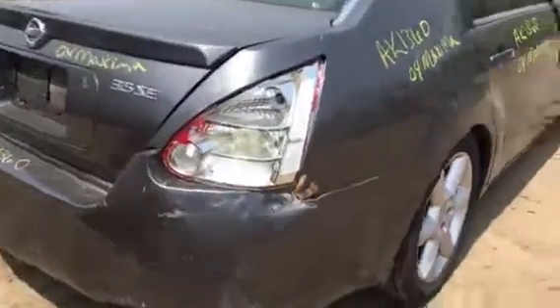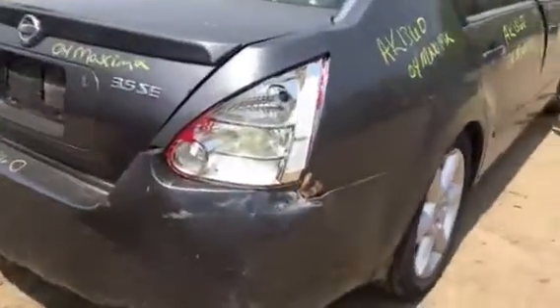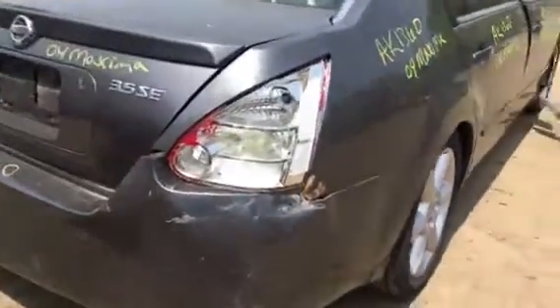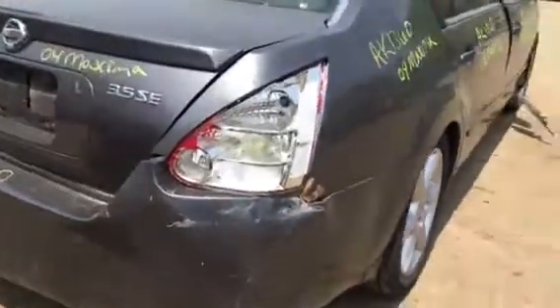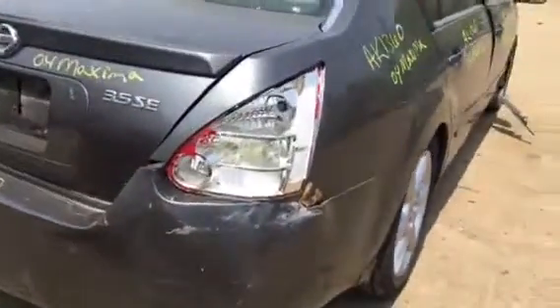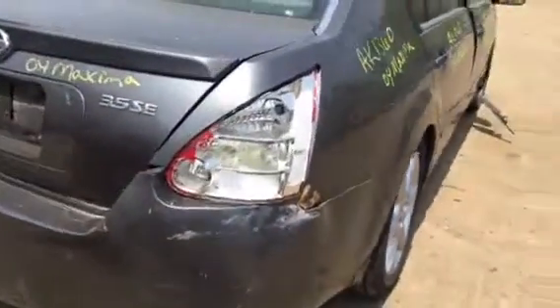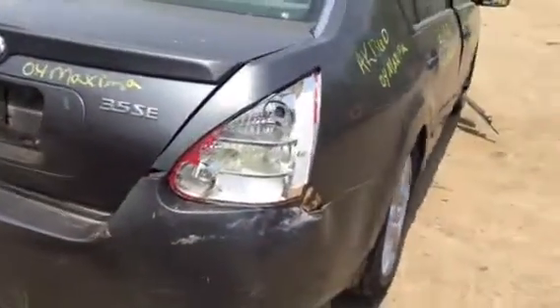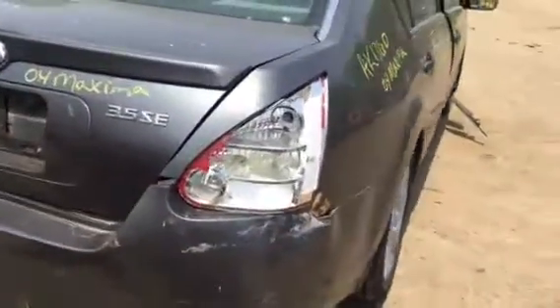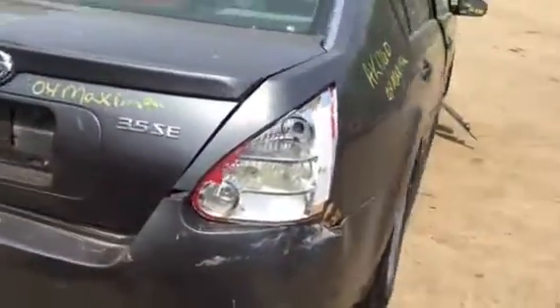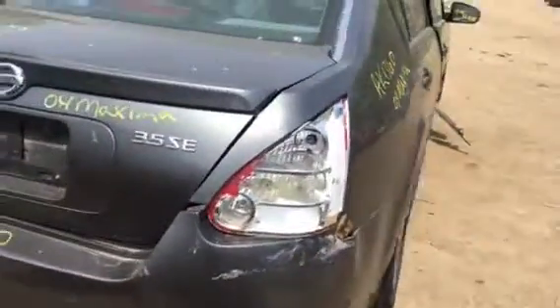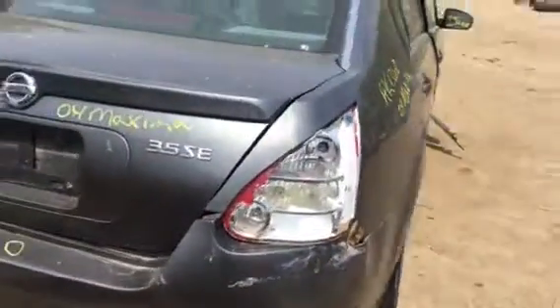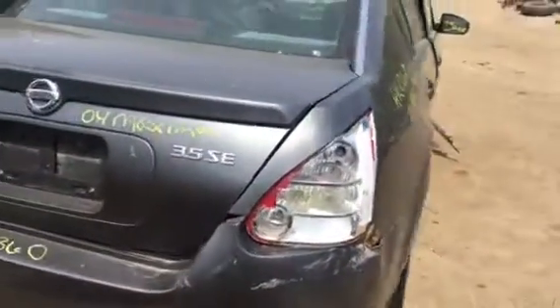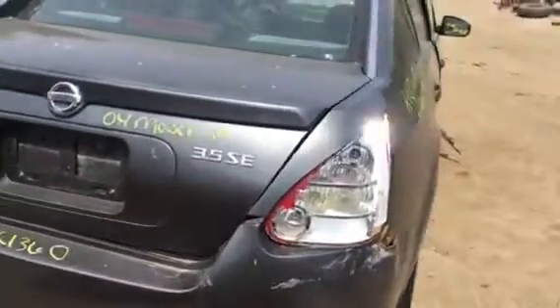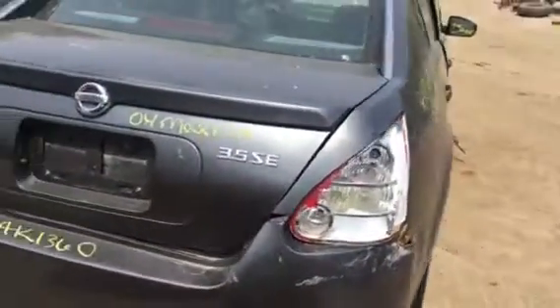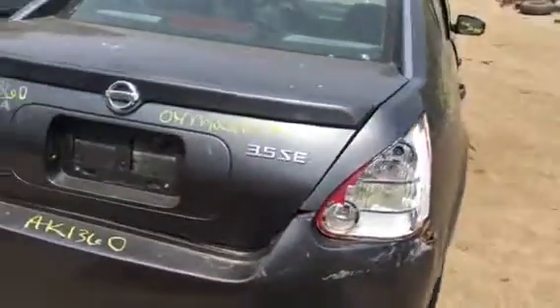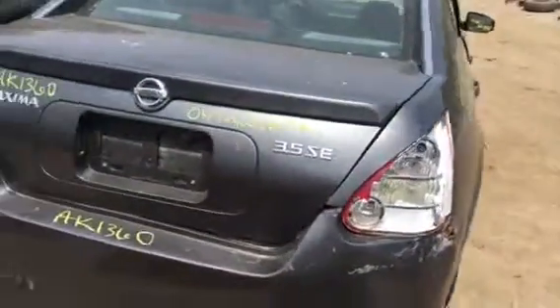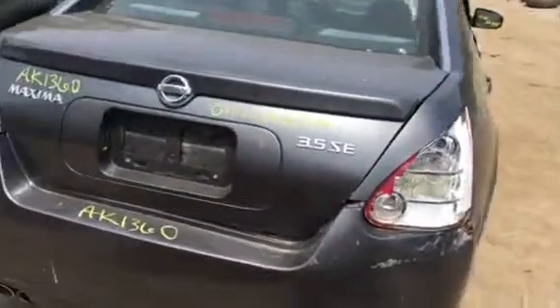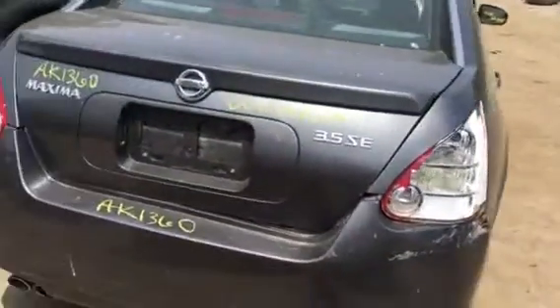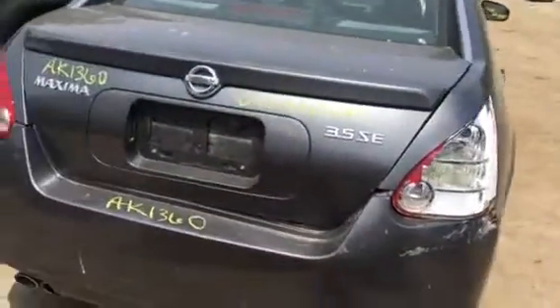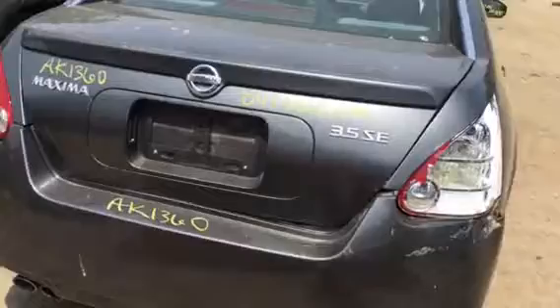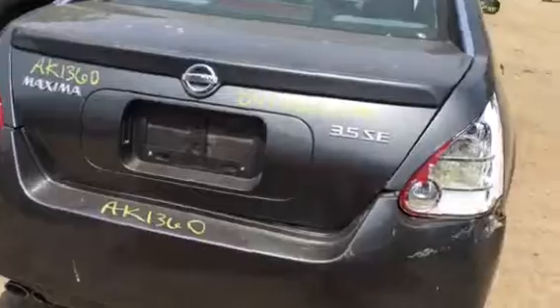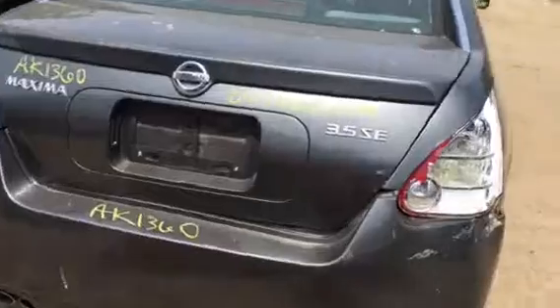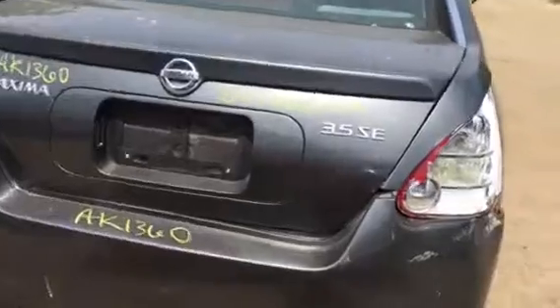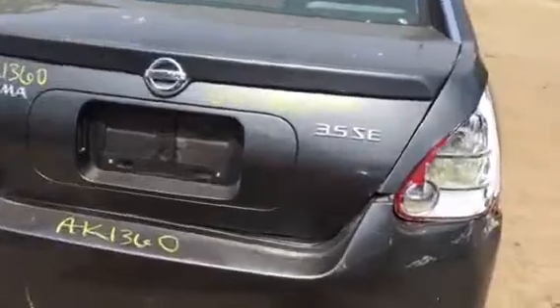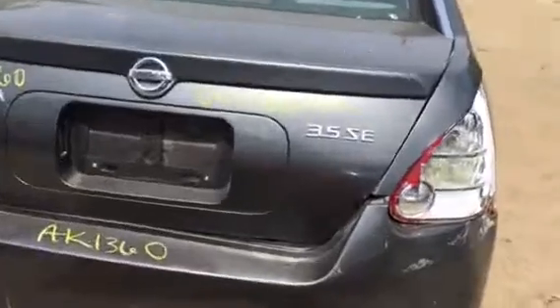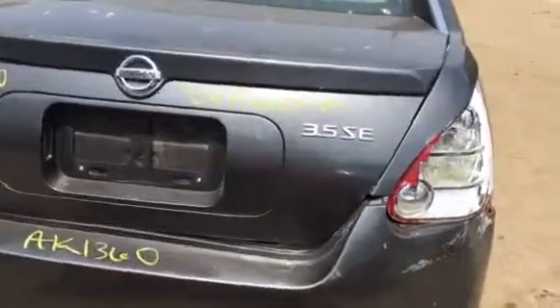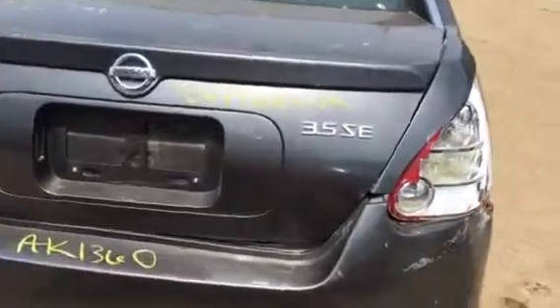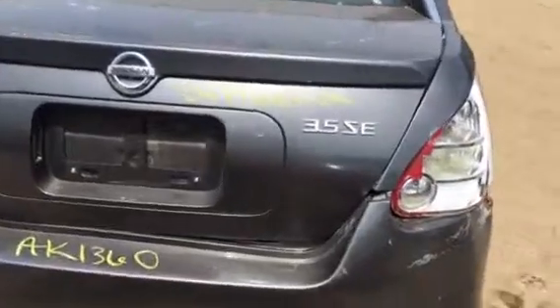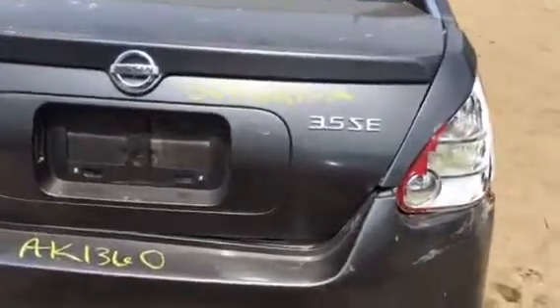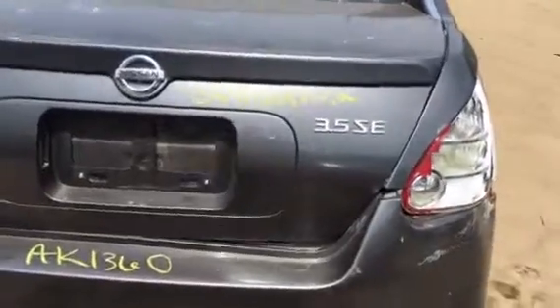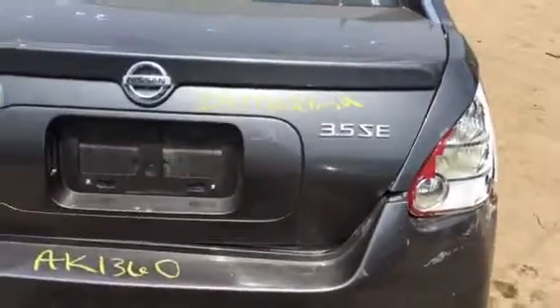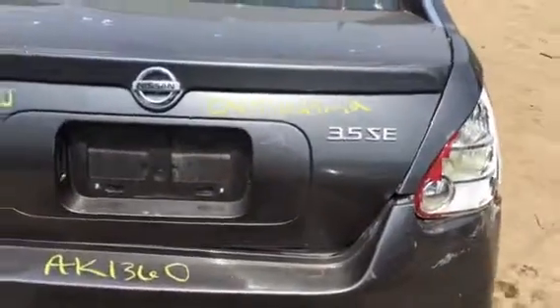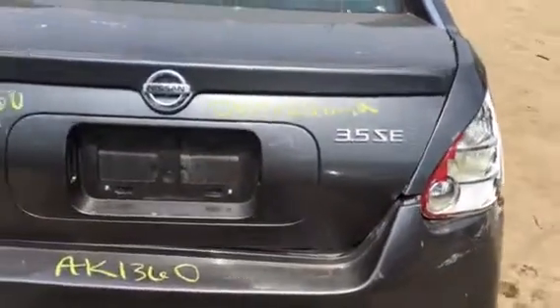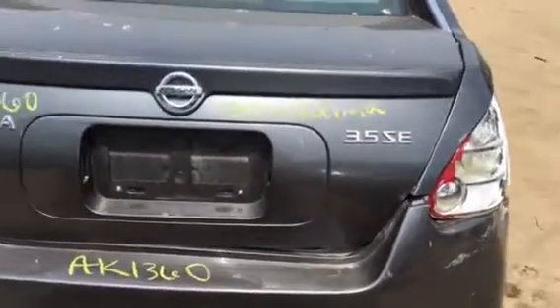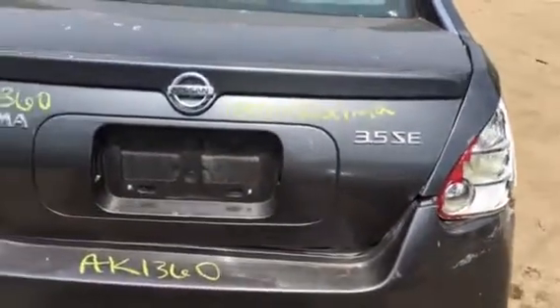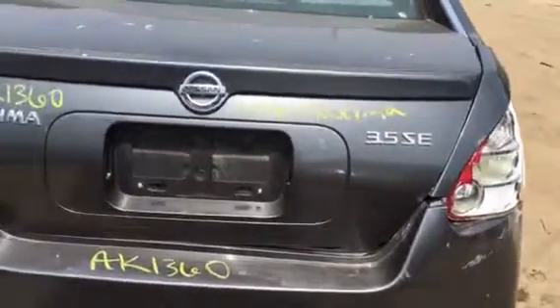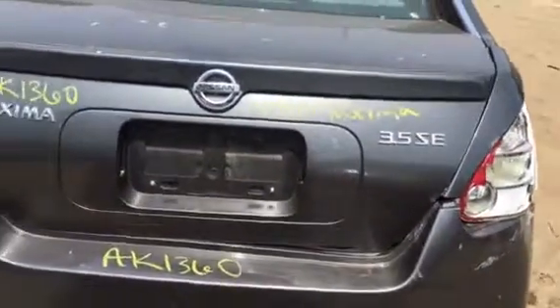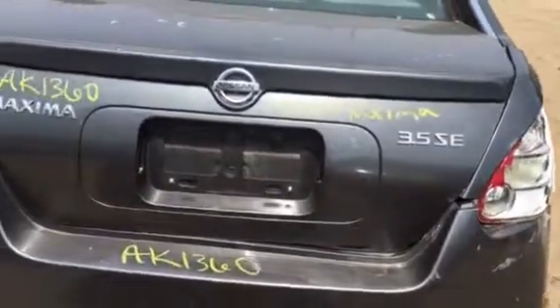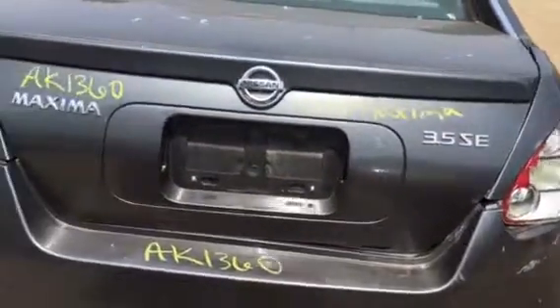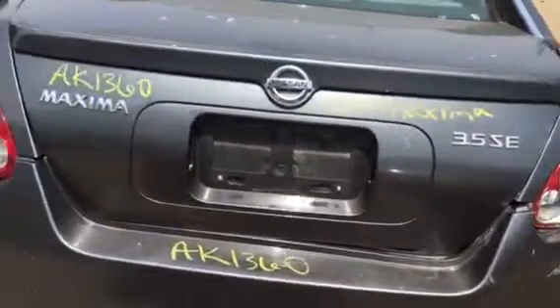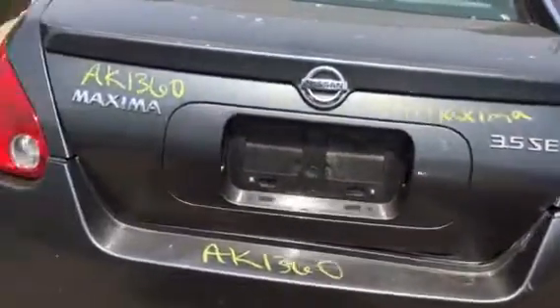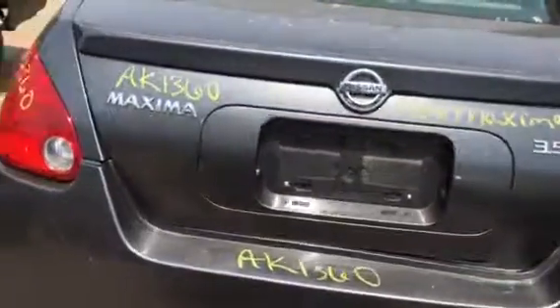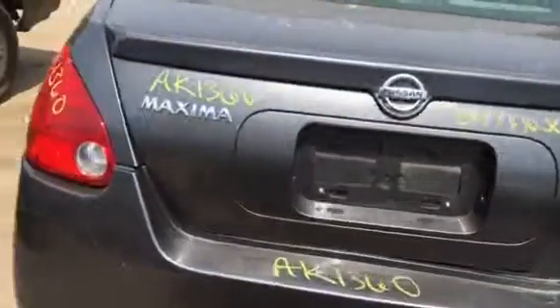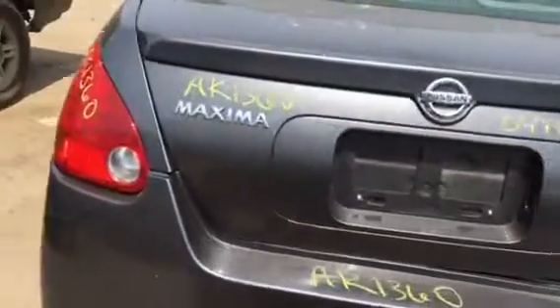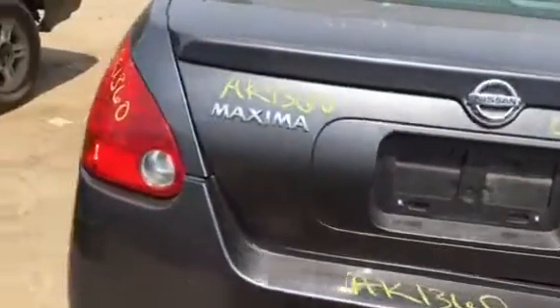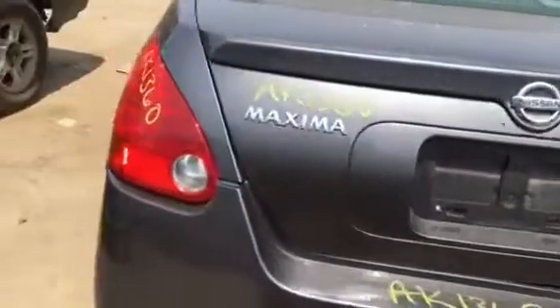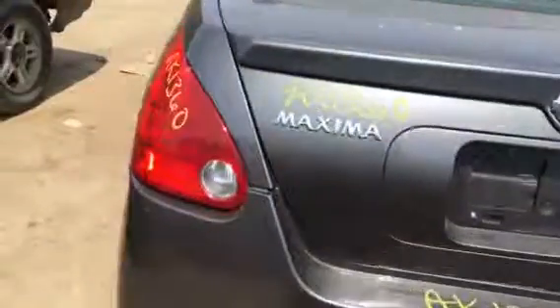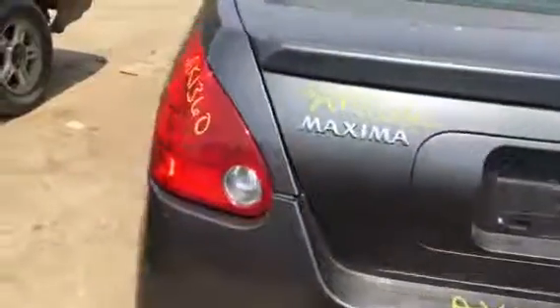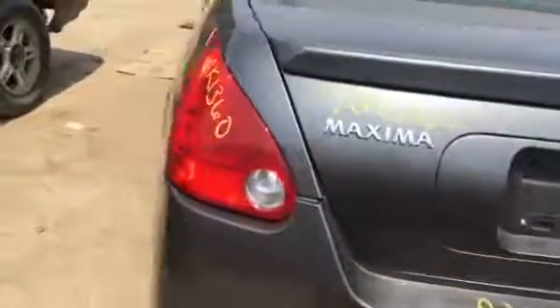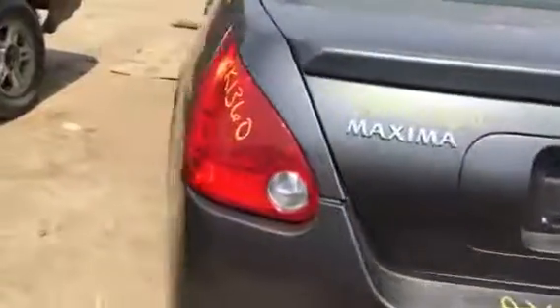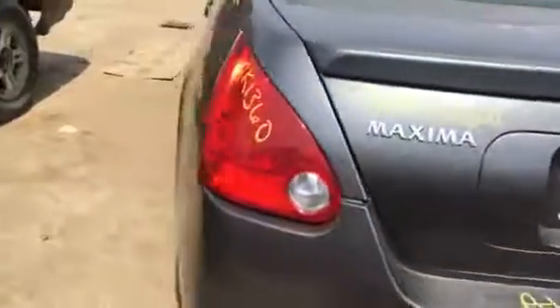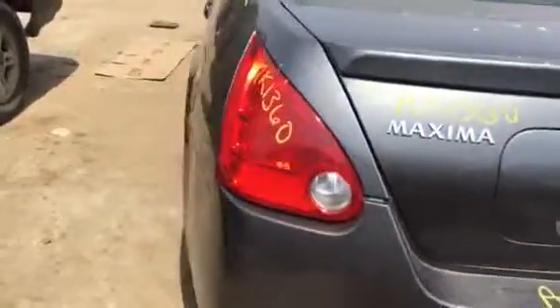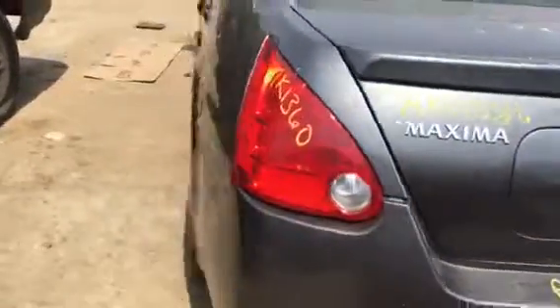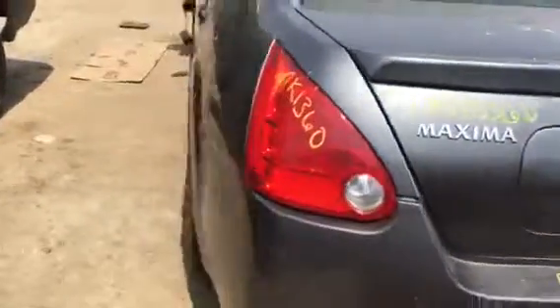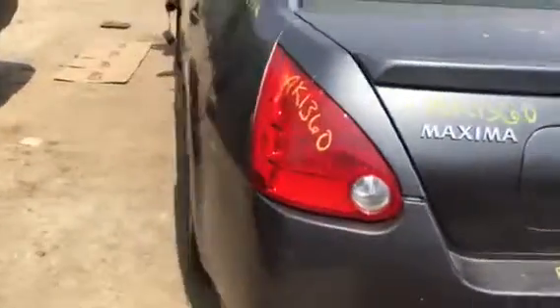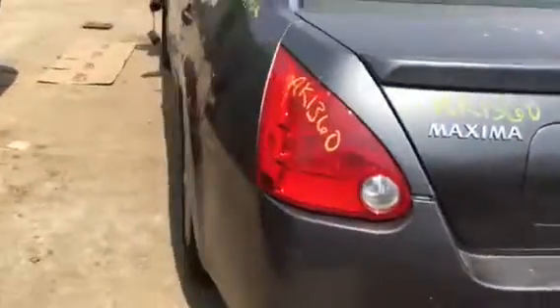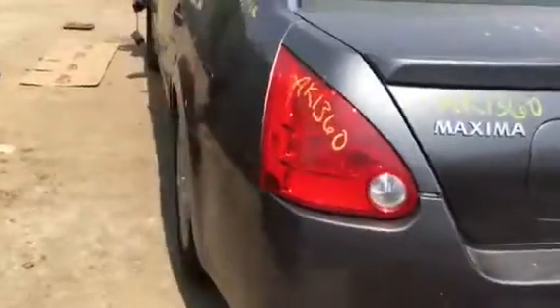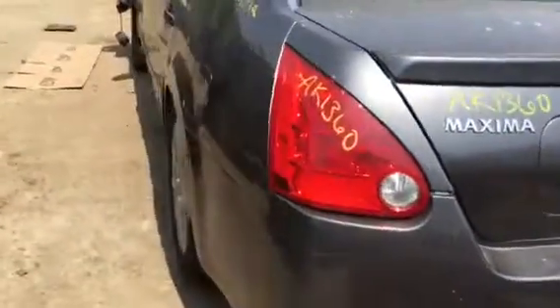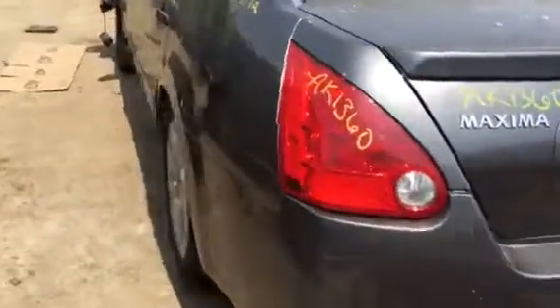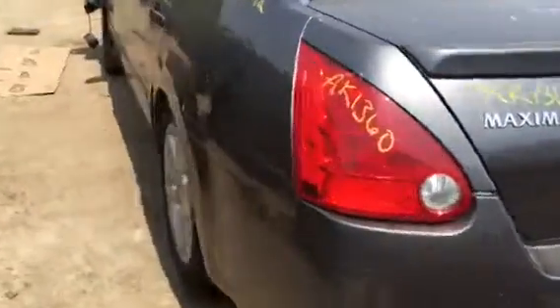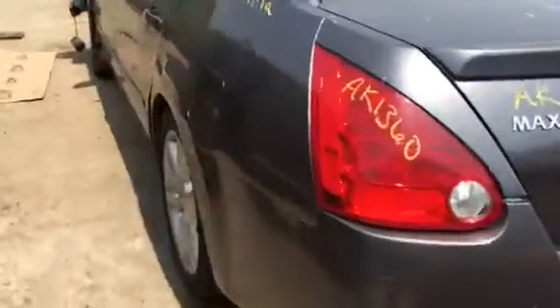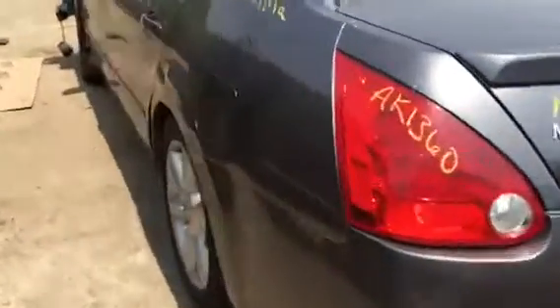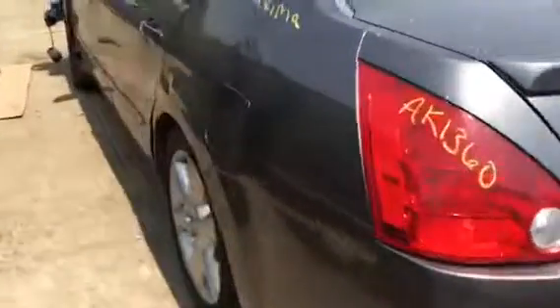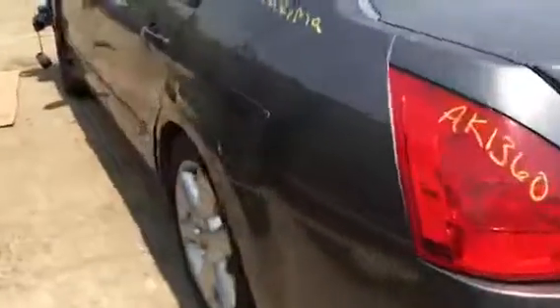Rear bumper's junk, taillights junk. Lid might have made it. Driver side taillight's good.